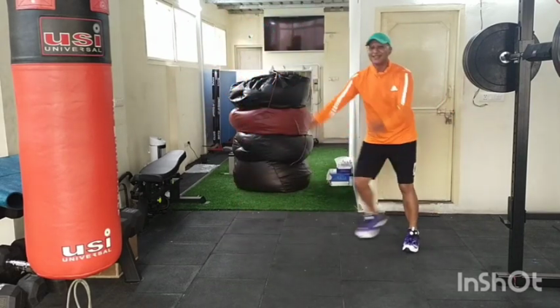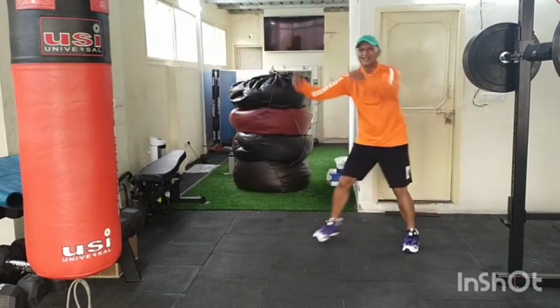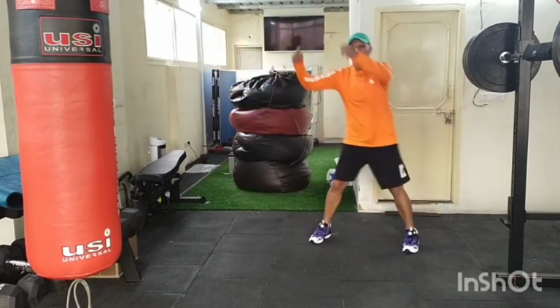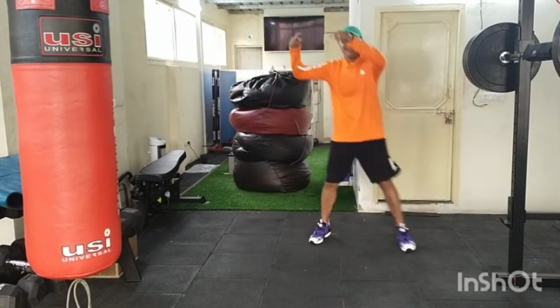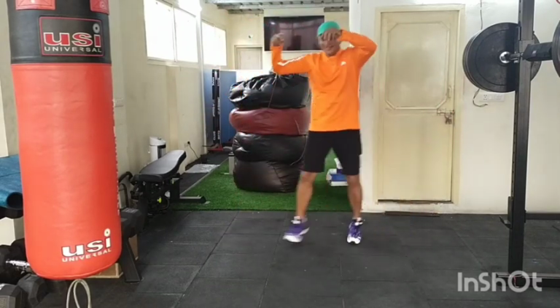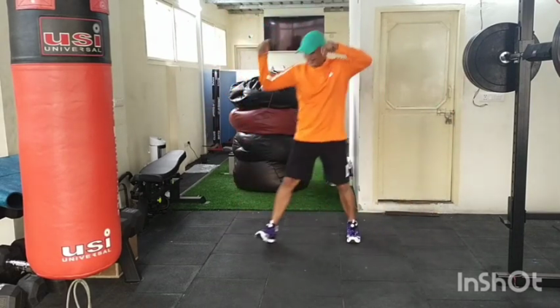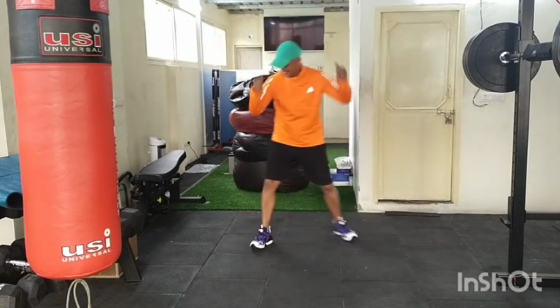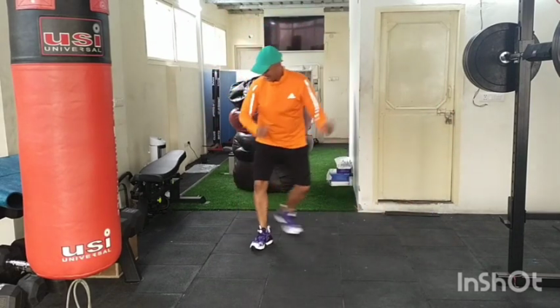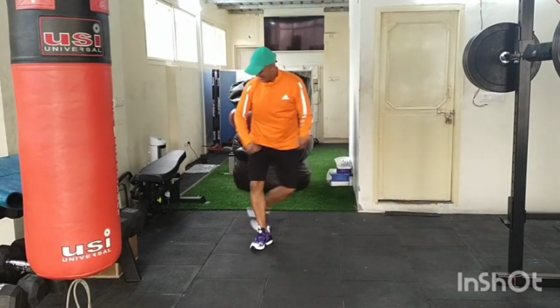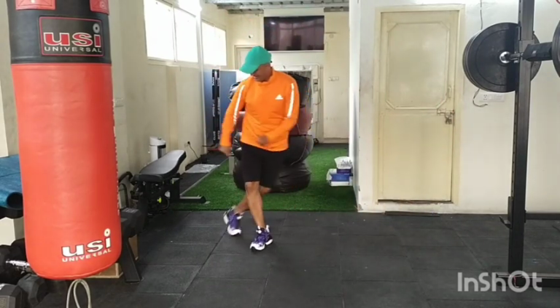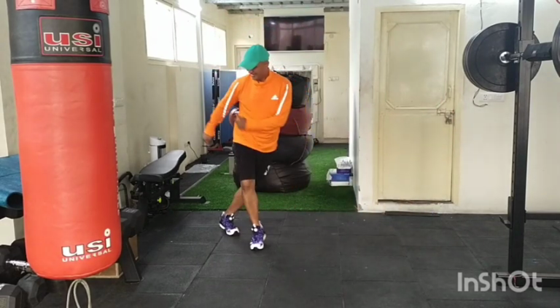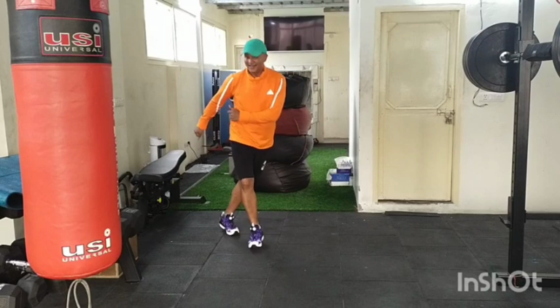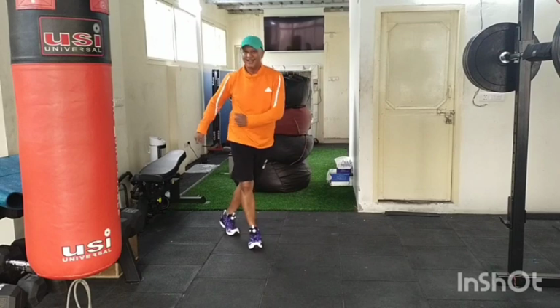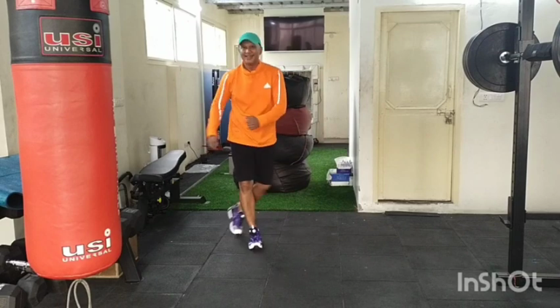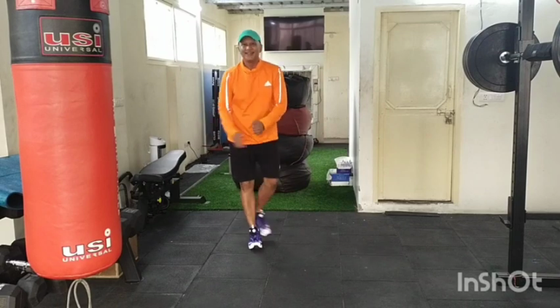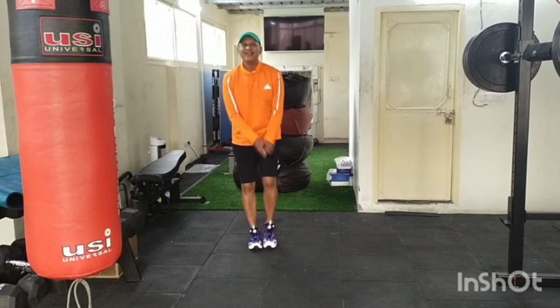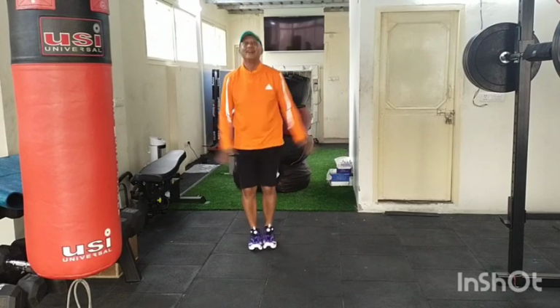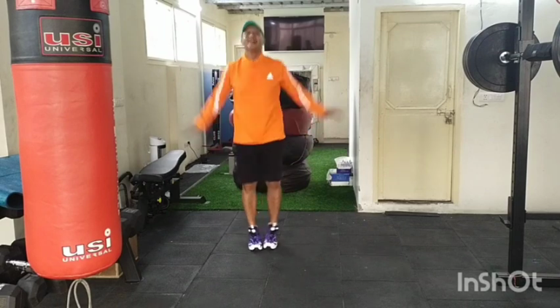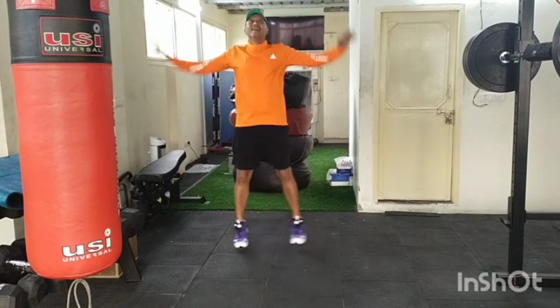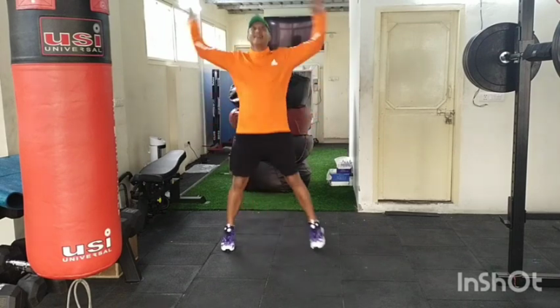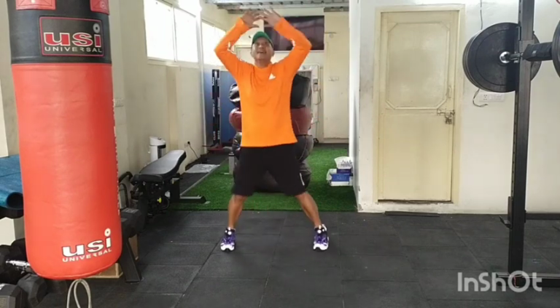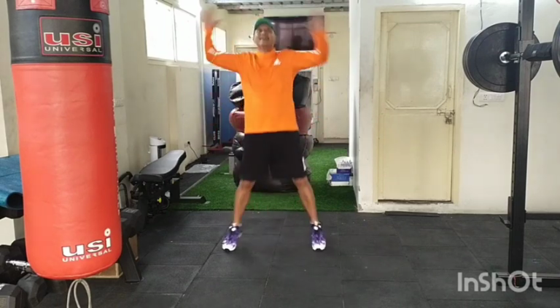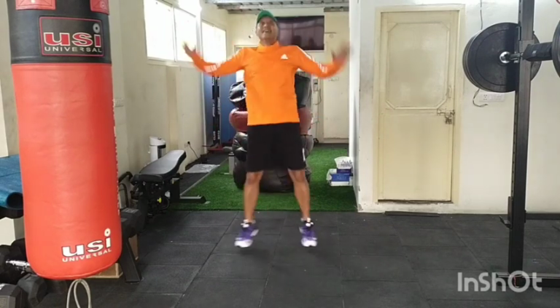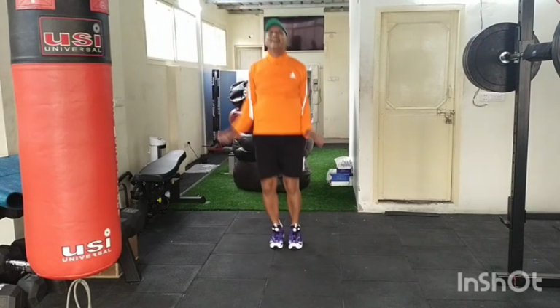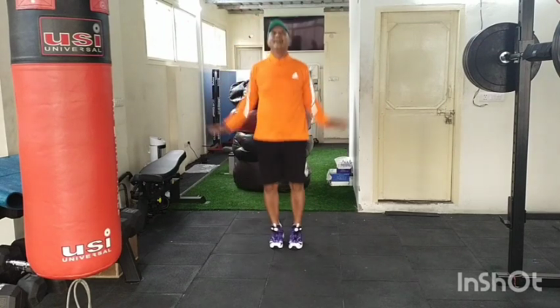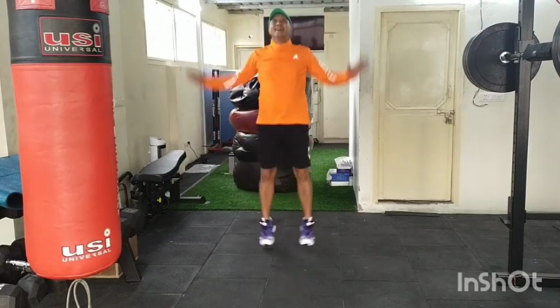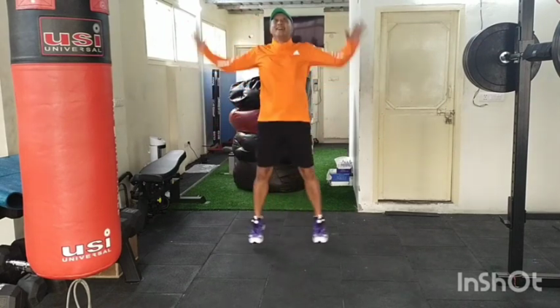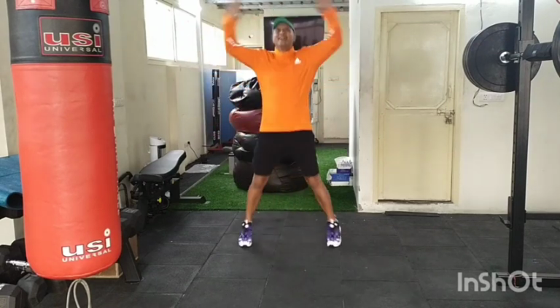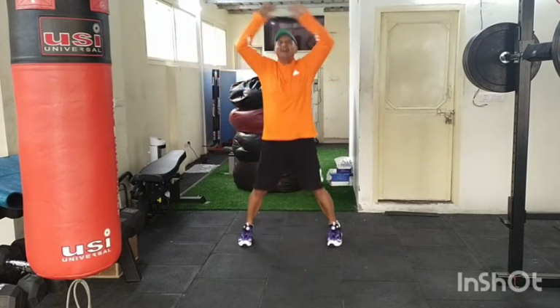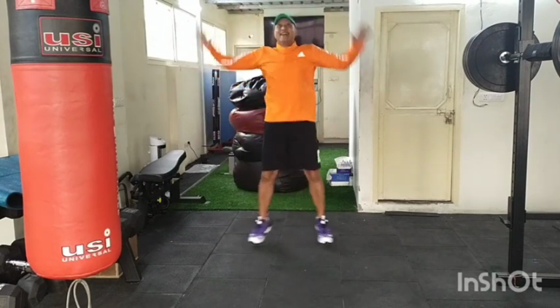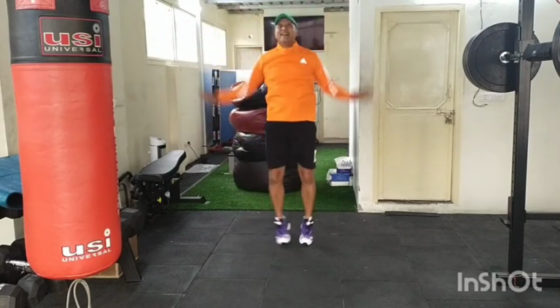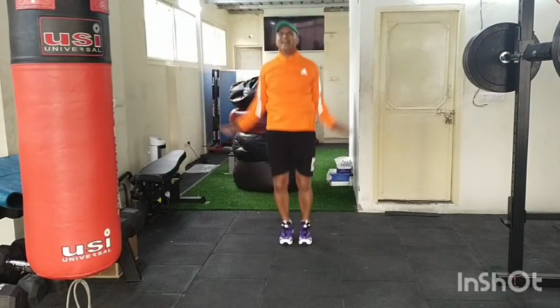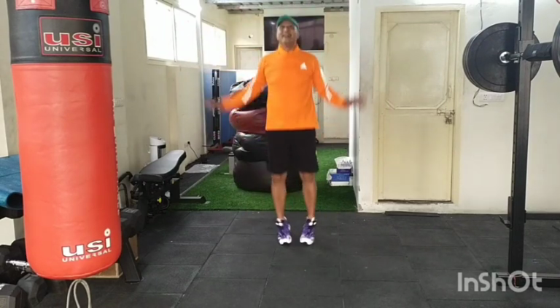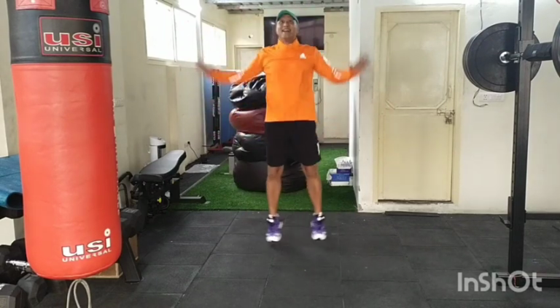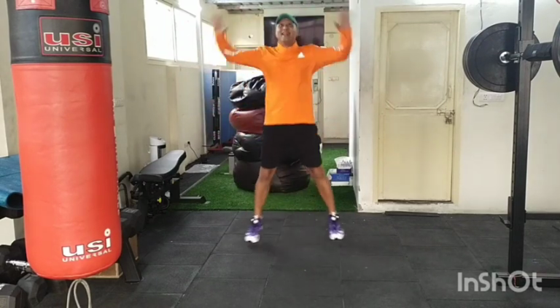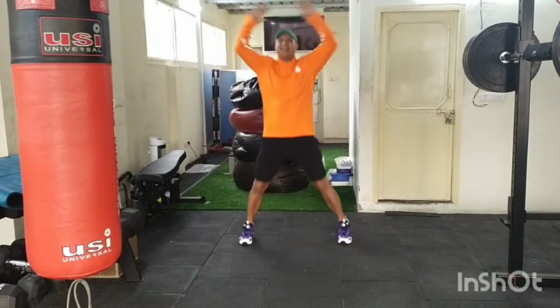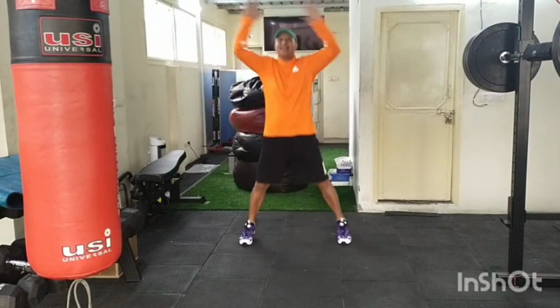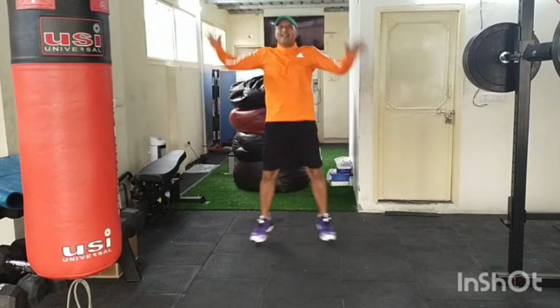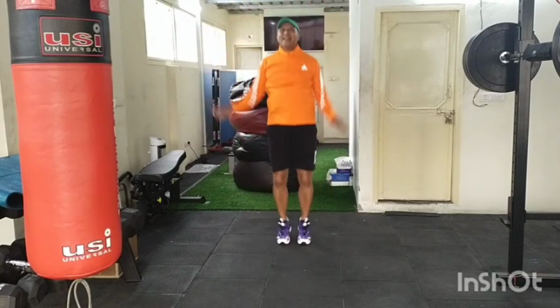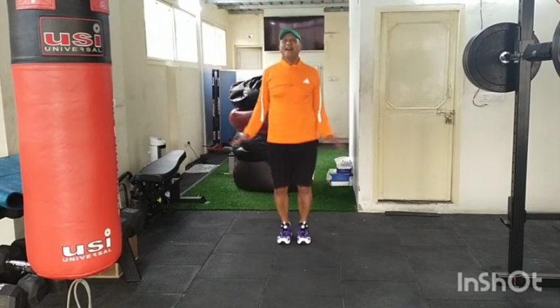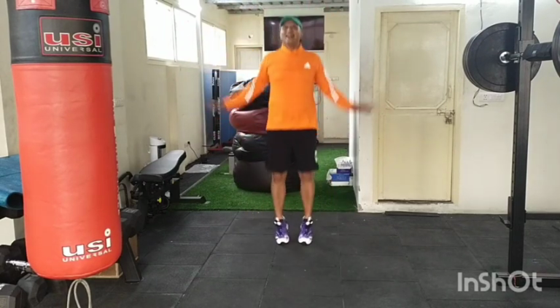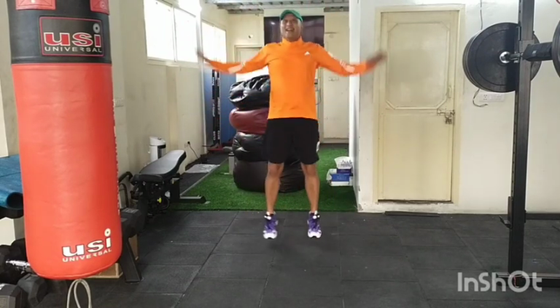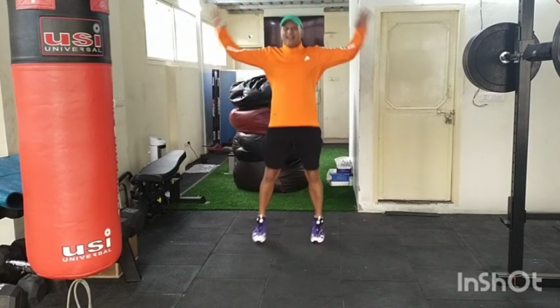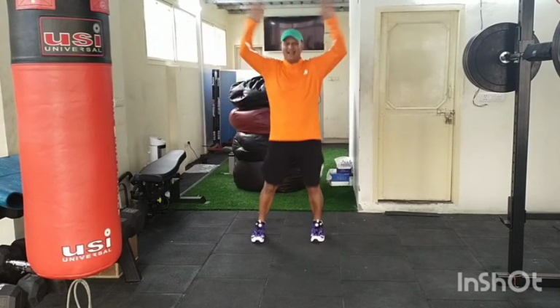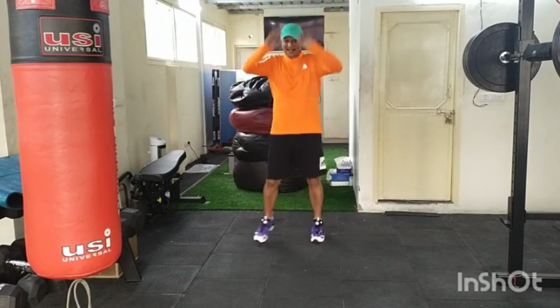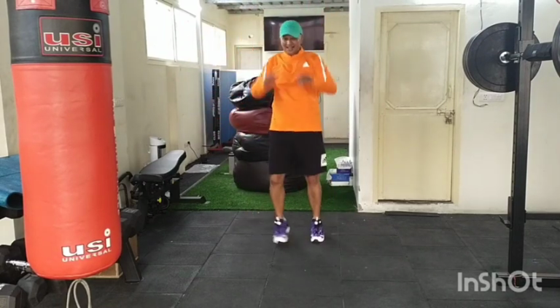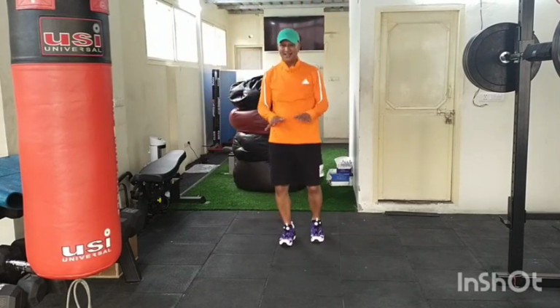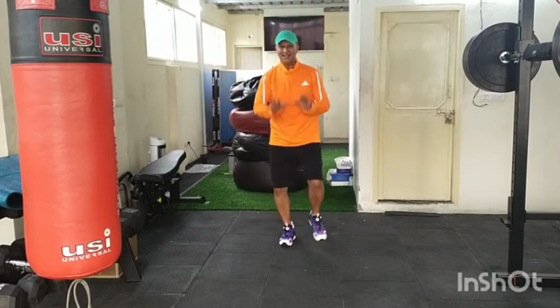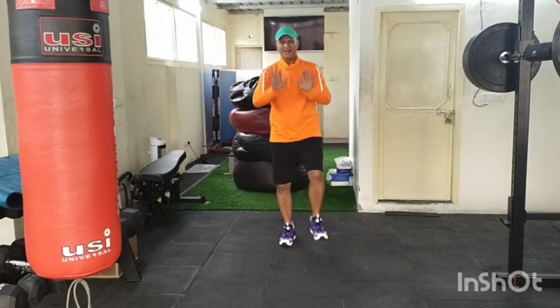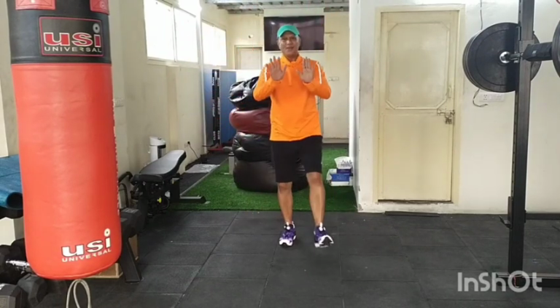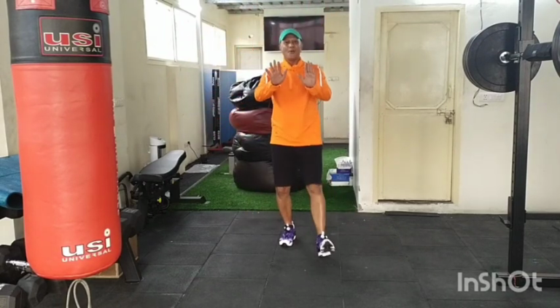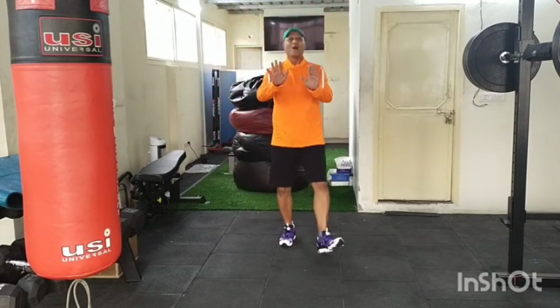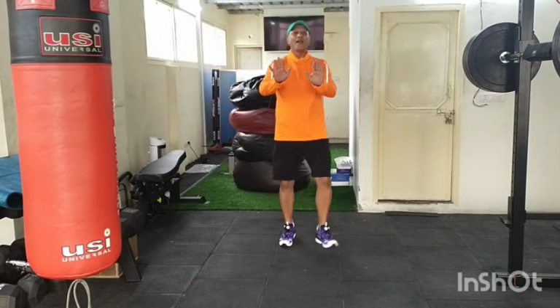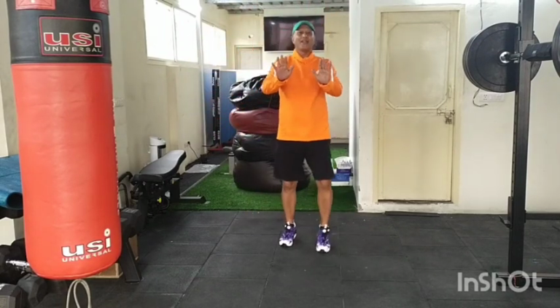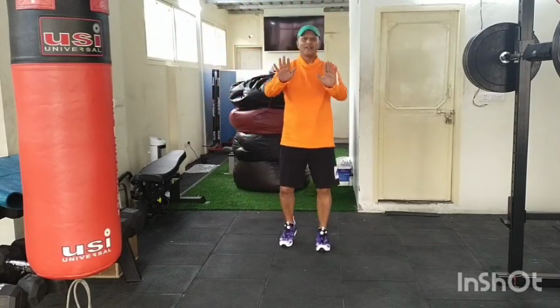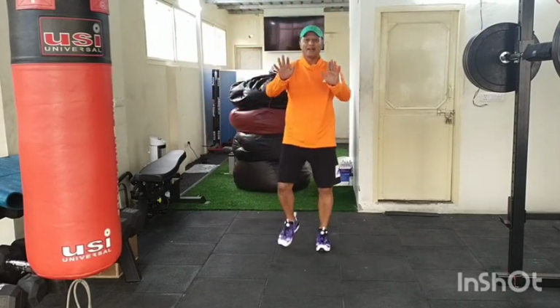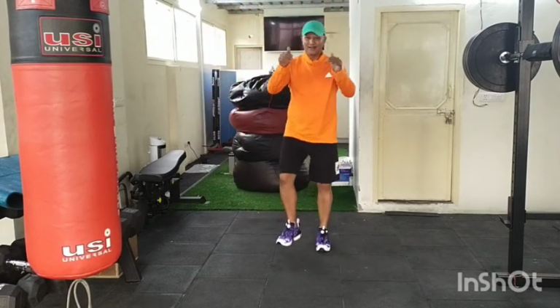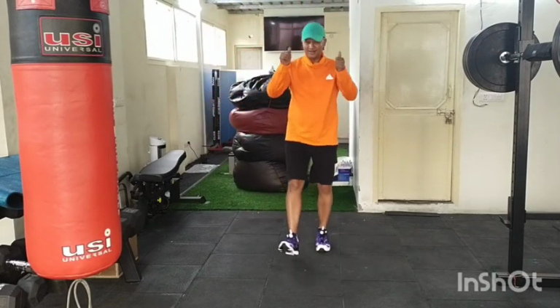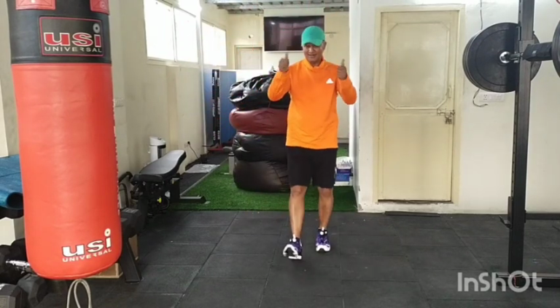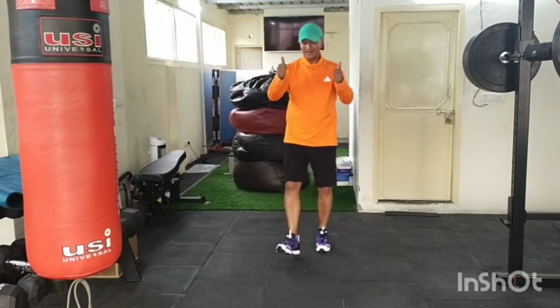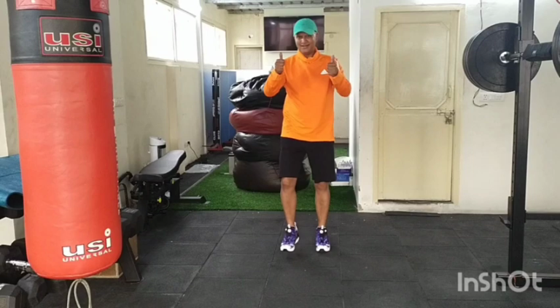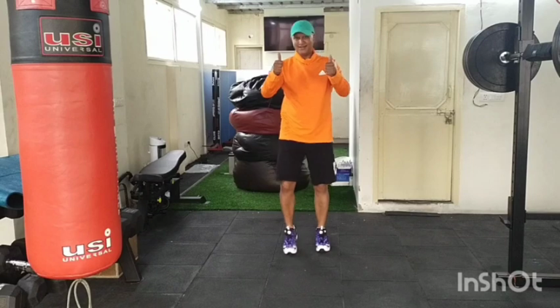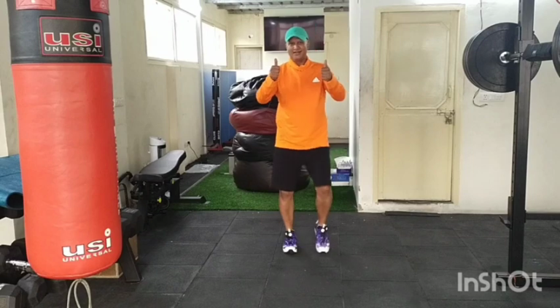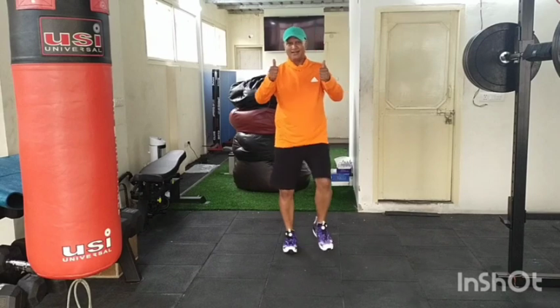I'm feeling the high energy — come on, one, two. Jumping jacks, three, four. Easy, heel done — slow down a little bit. Well done, great cardio workout.